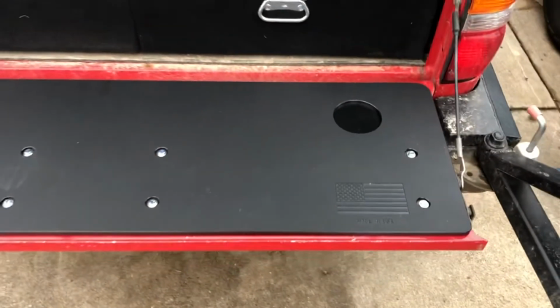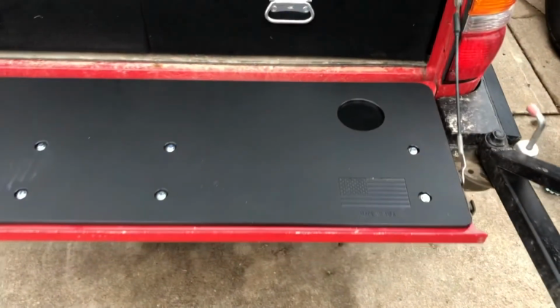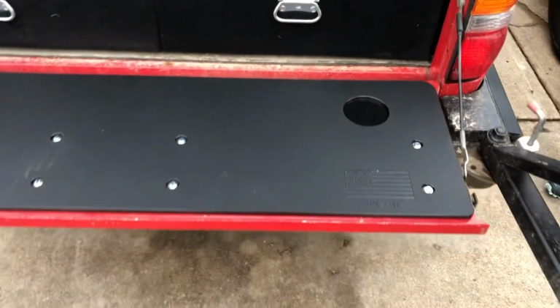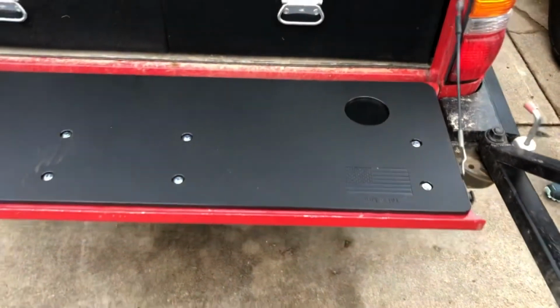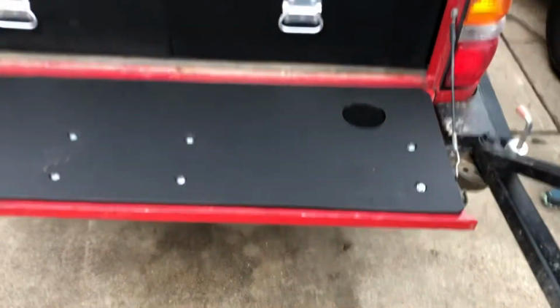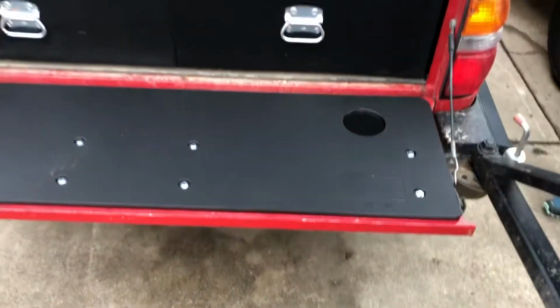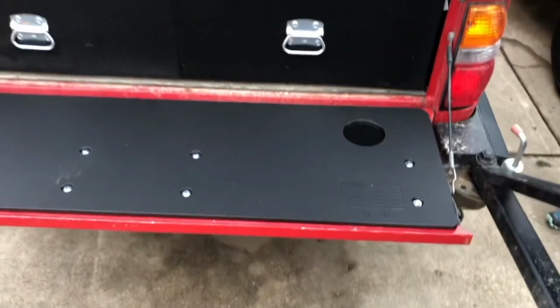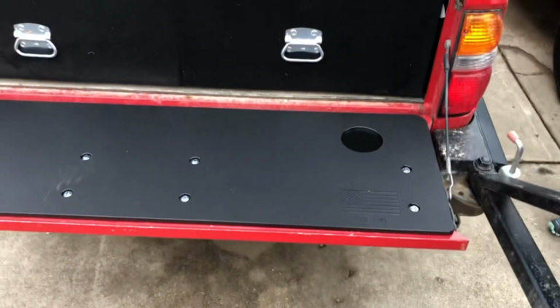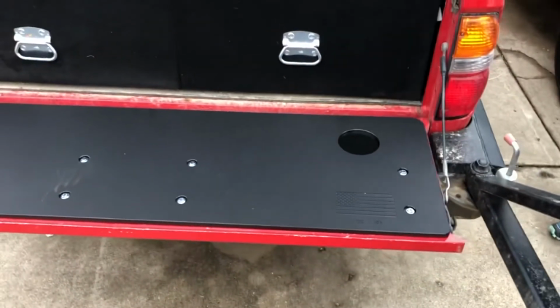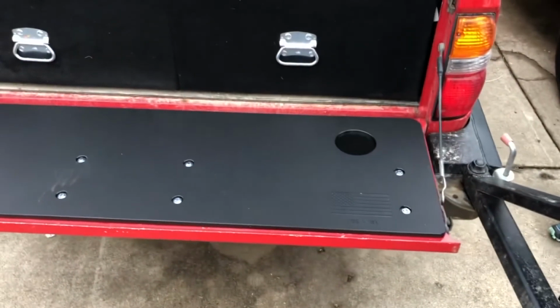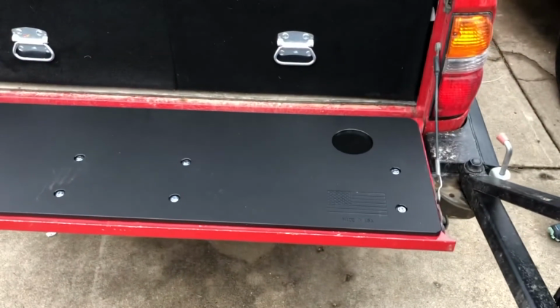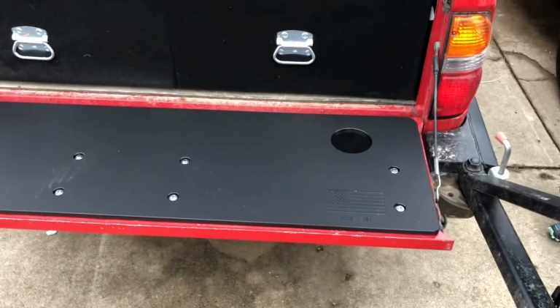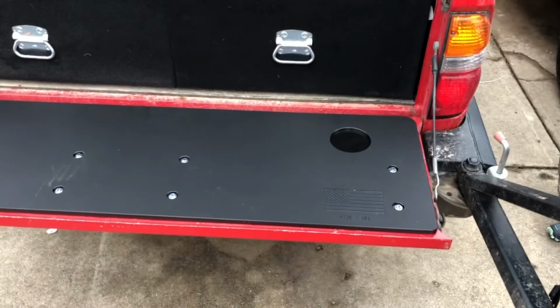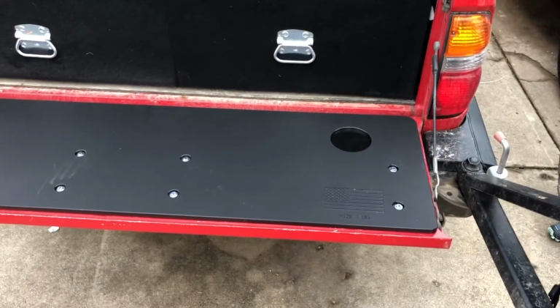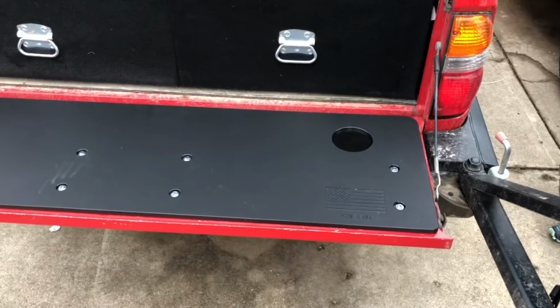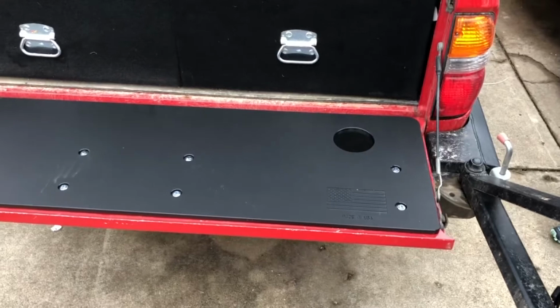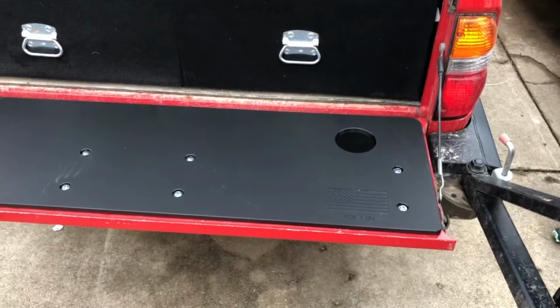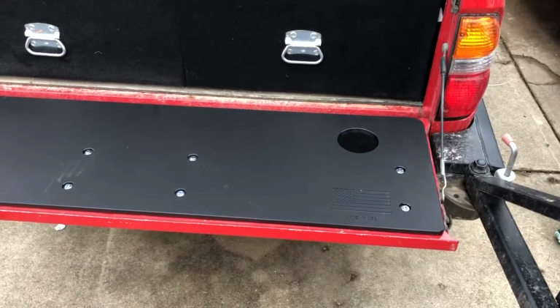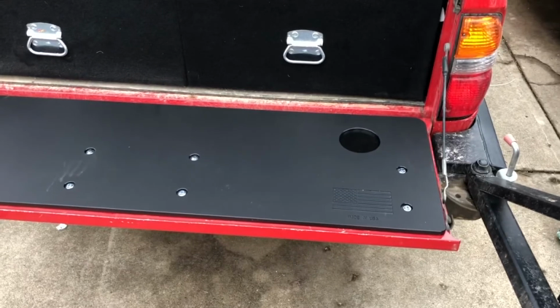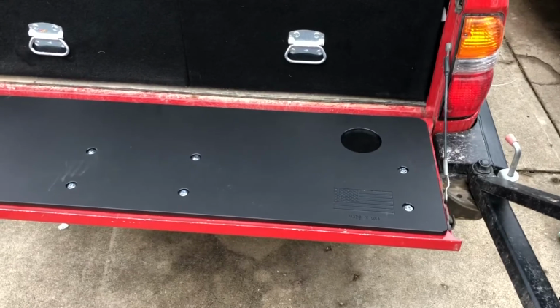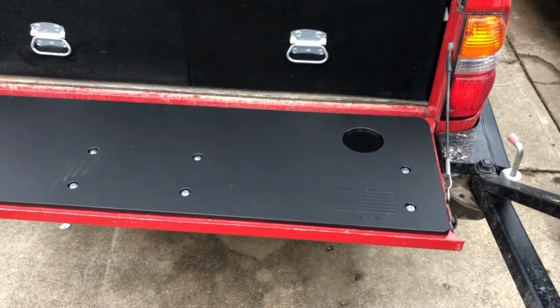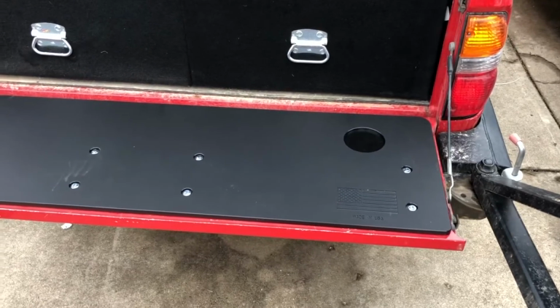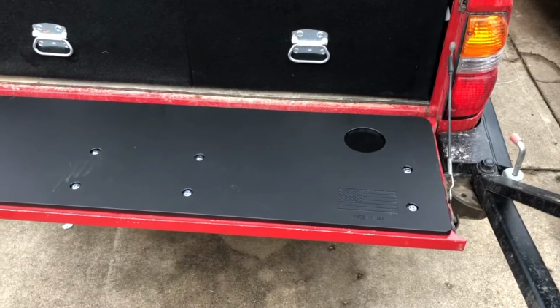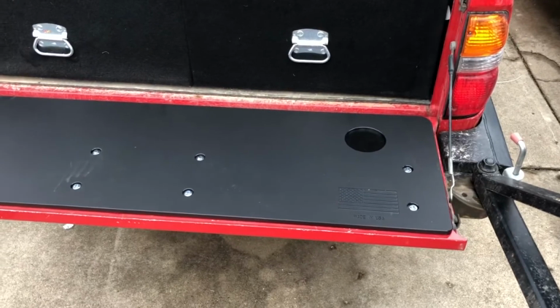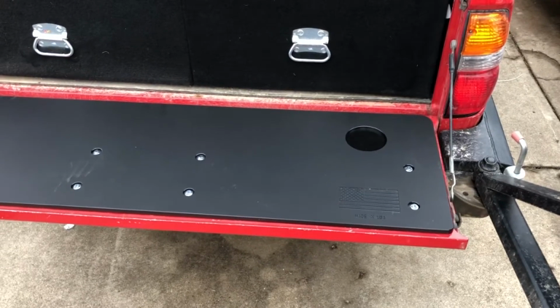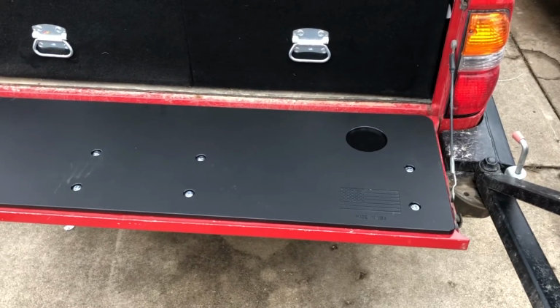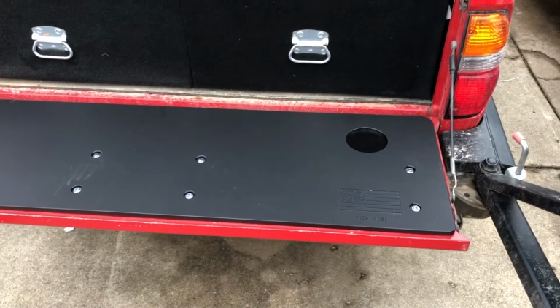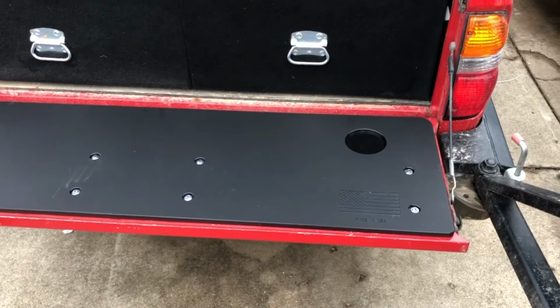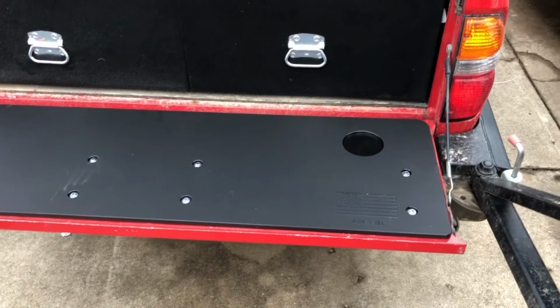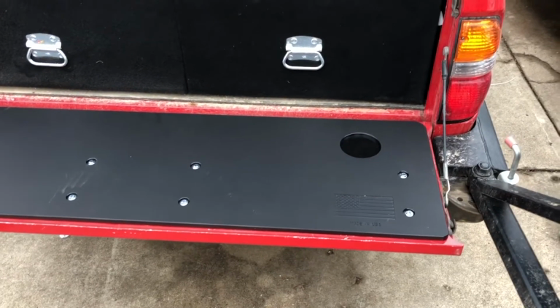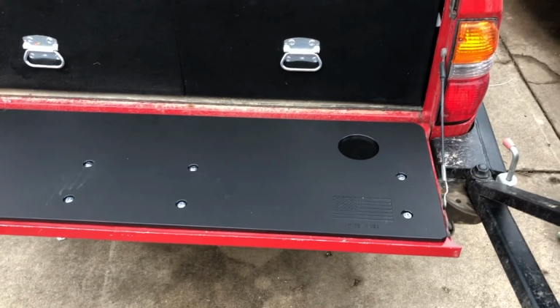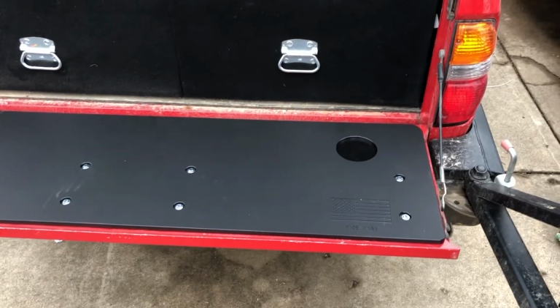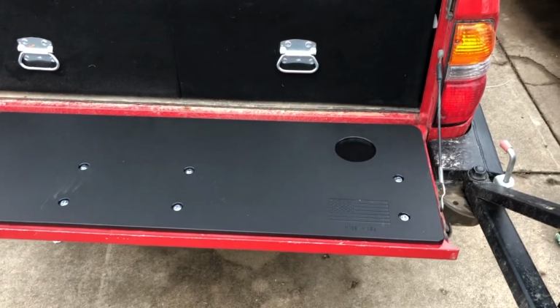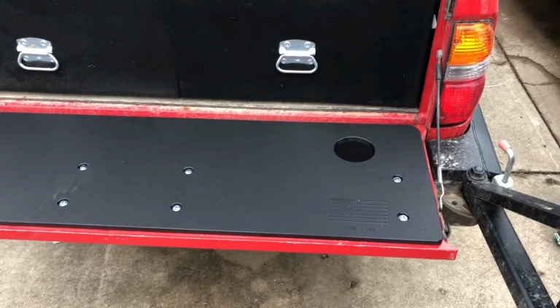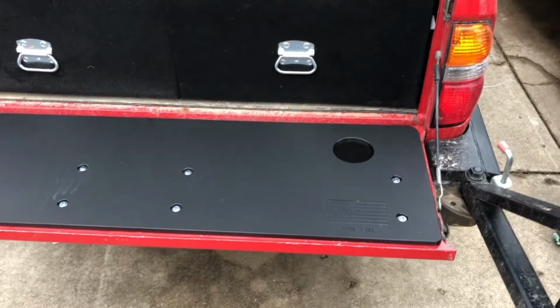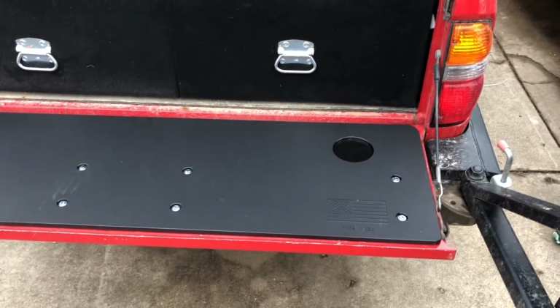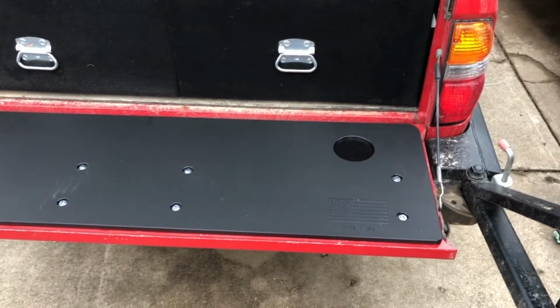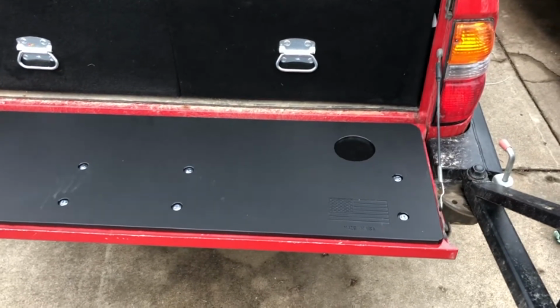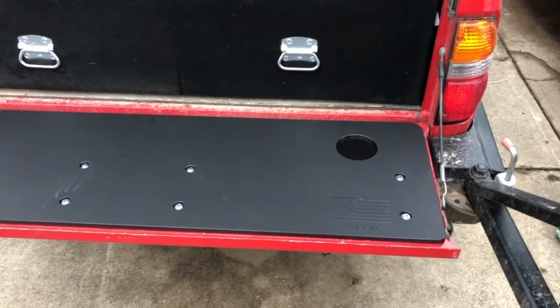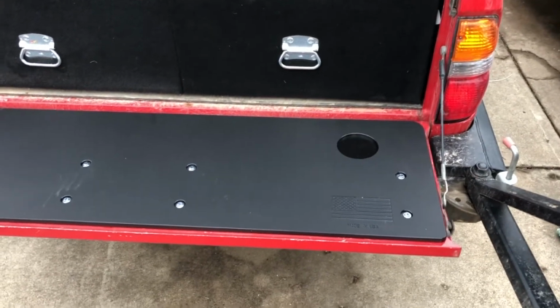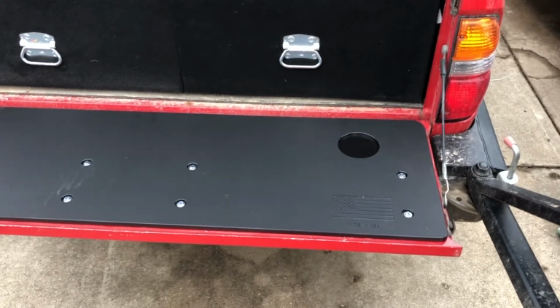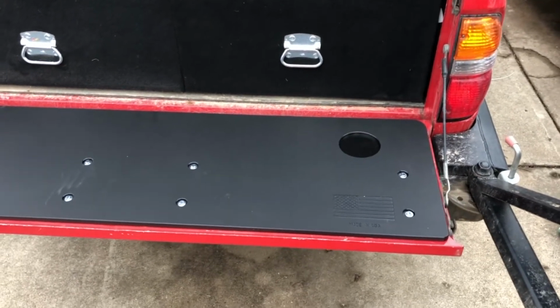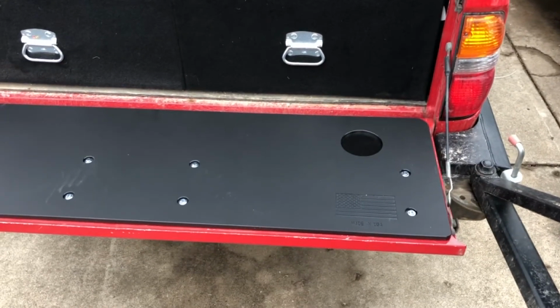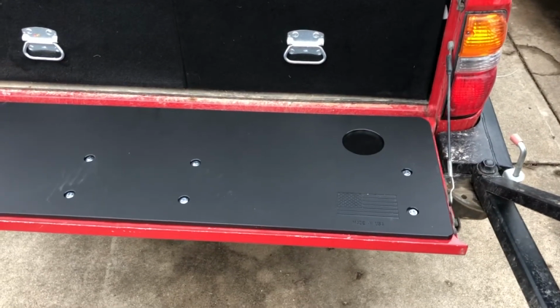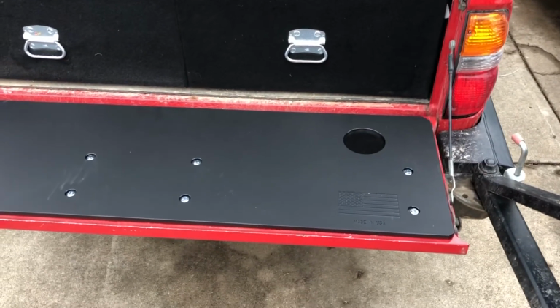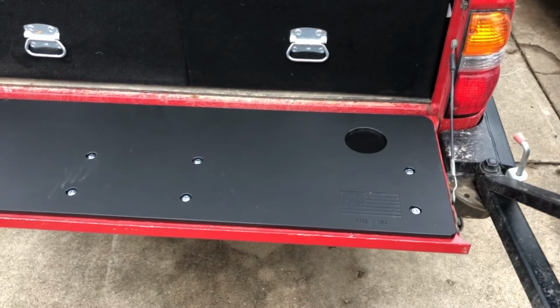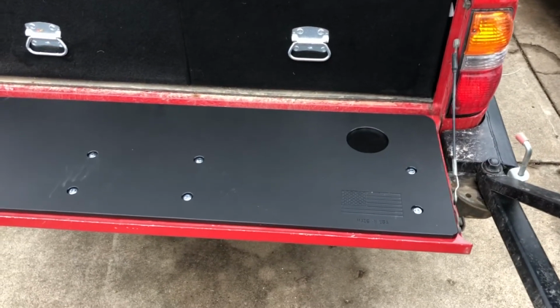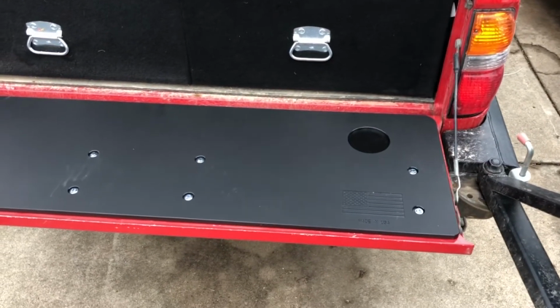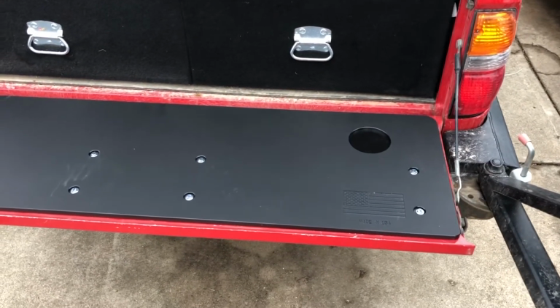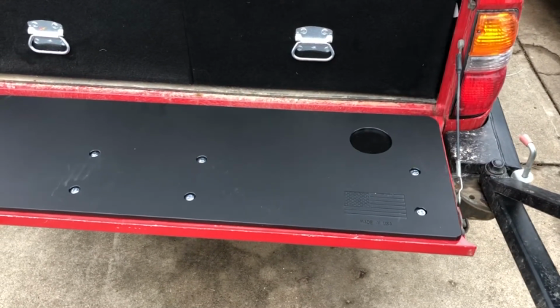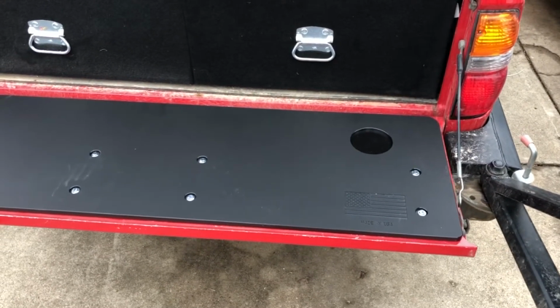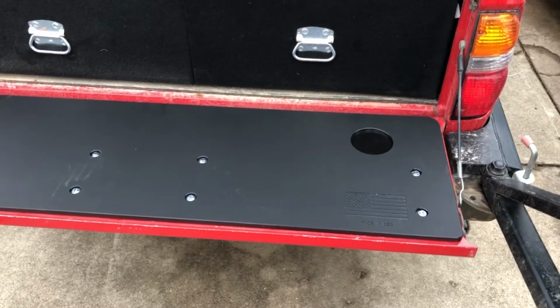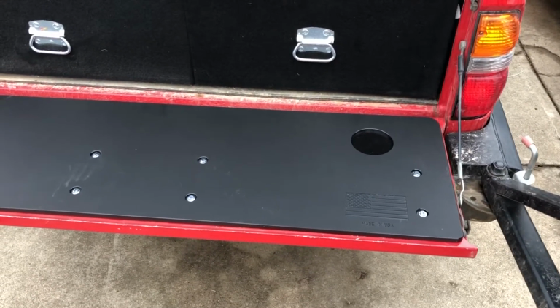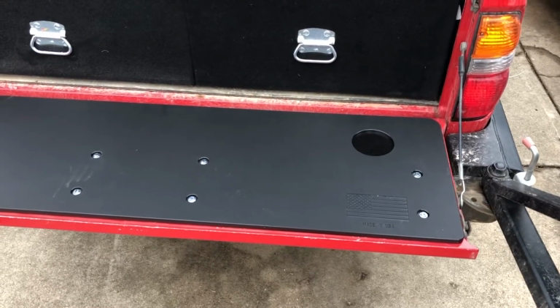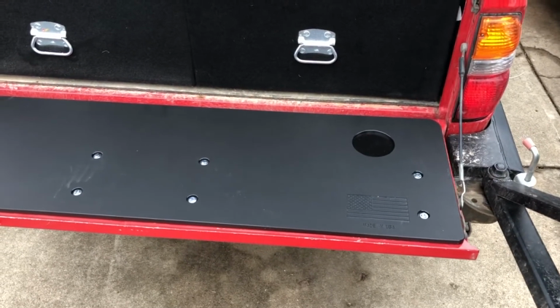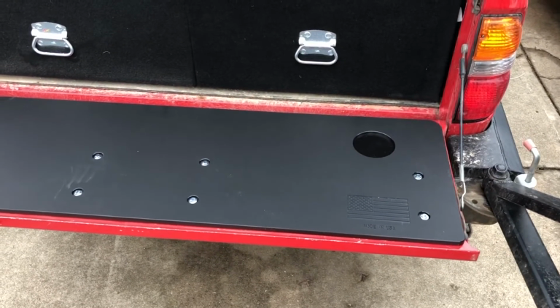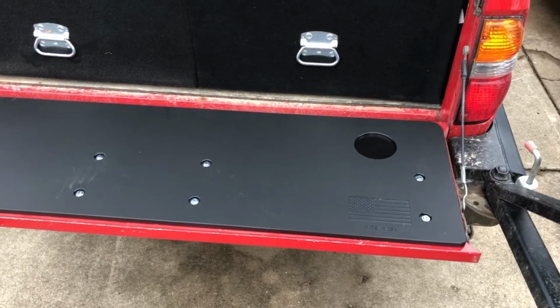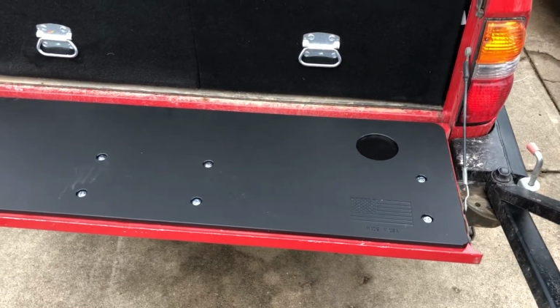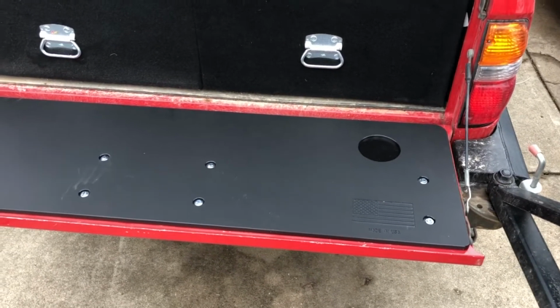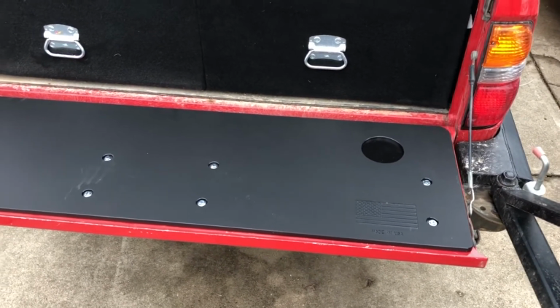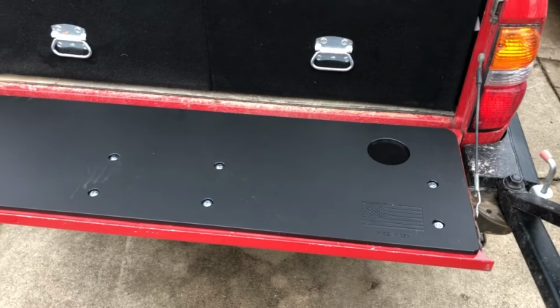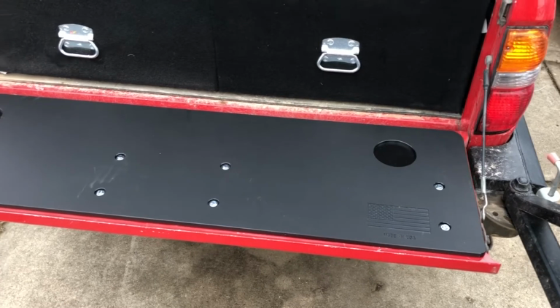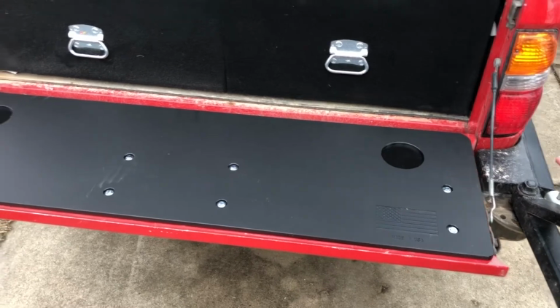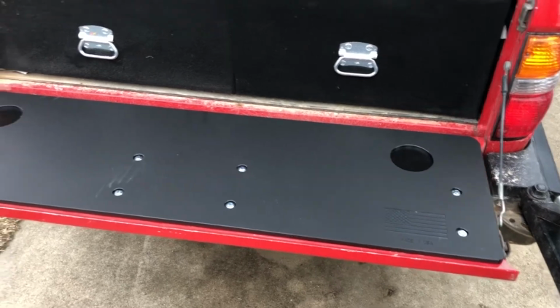There it is — that's a mountain hatch on a first-gen Tacoma.